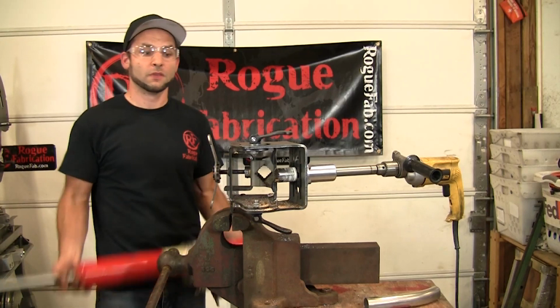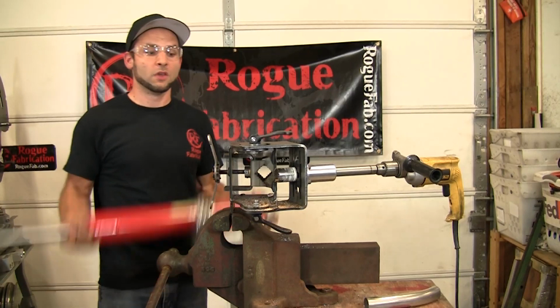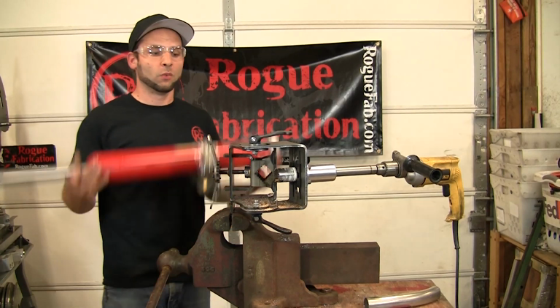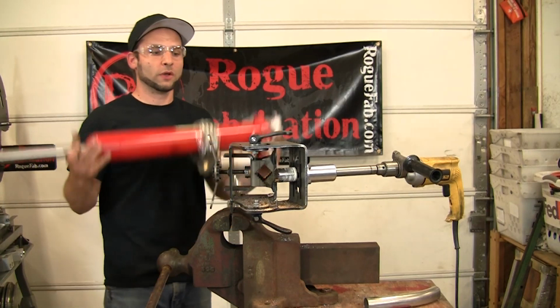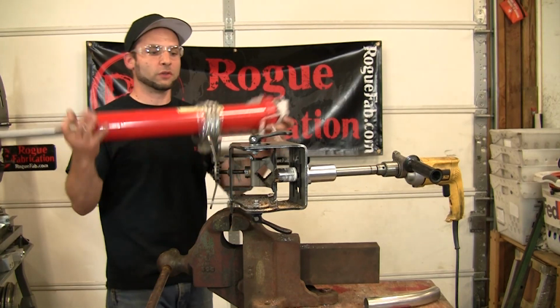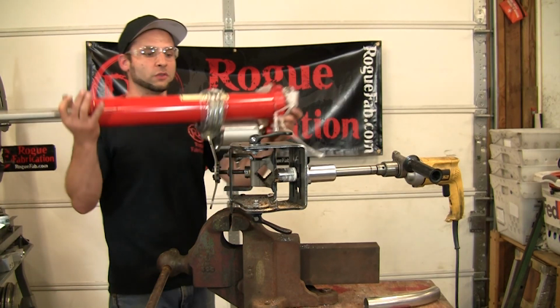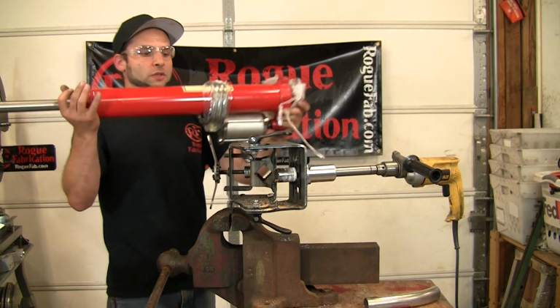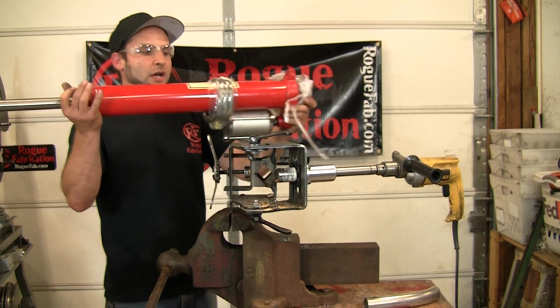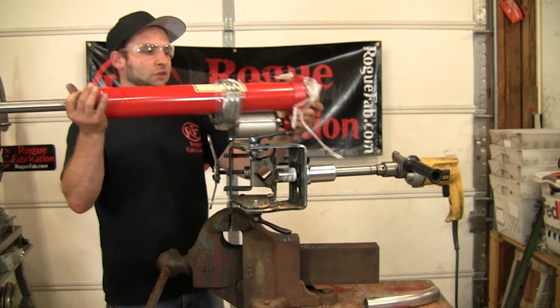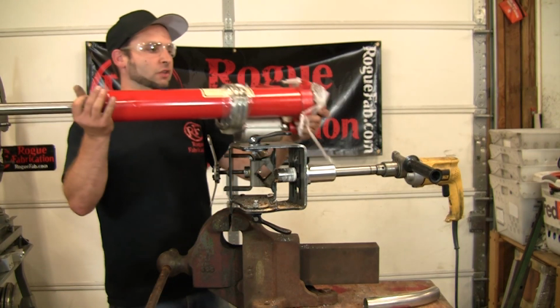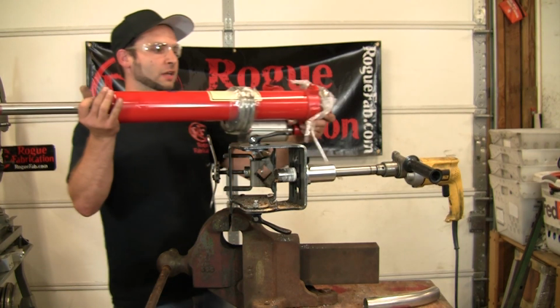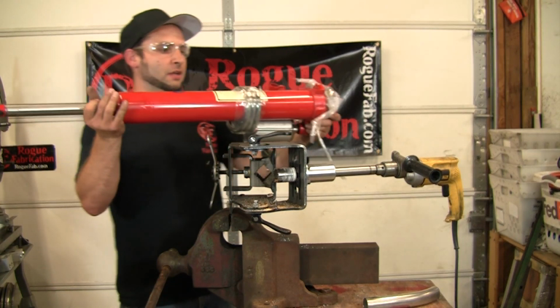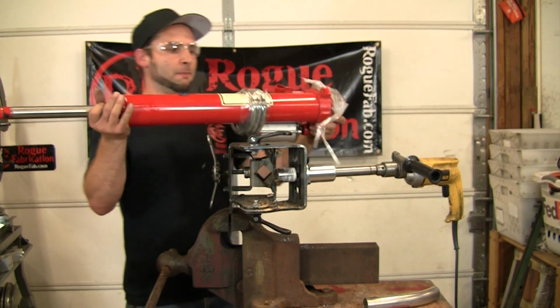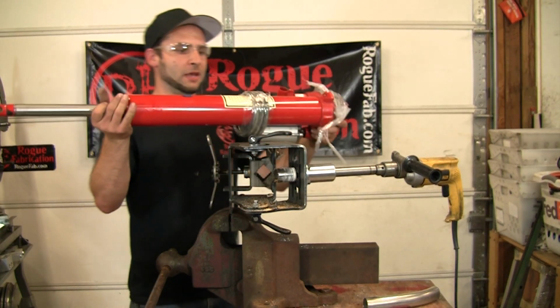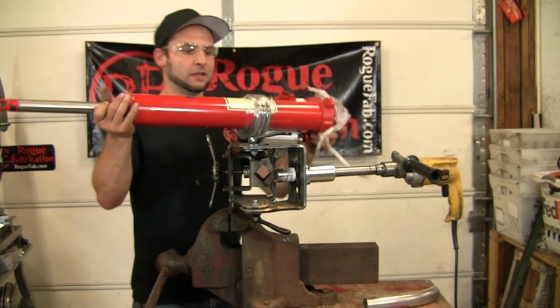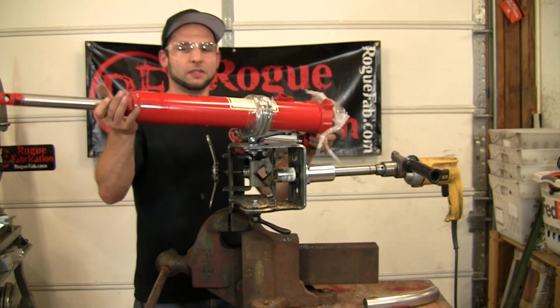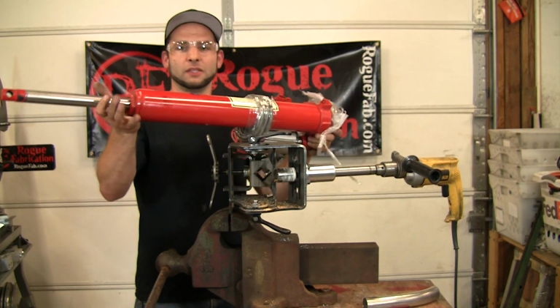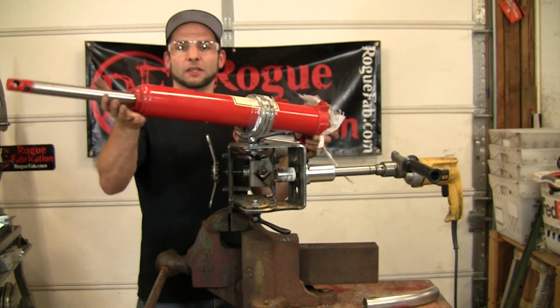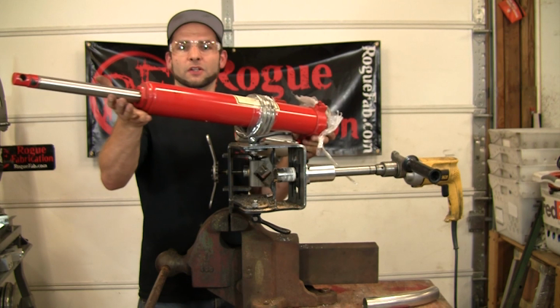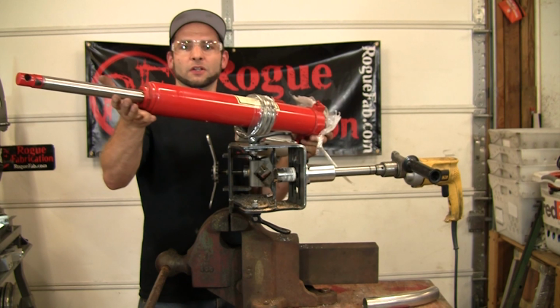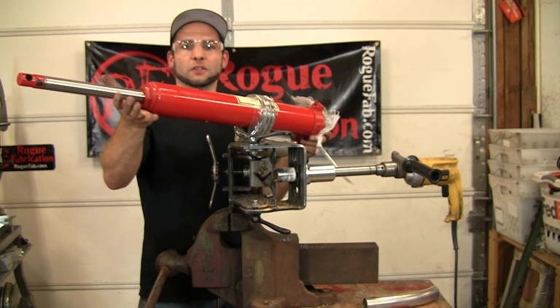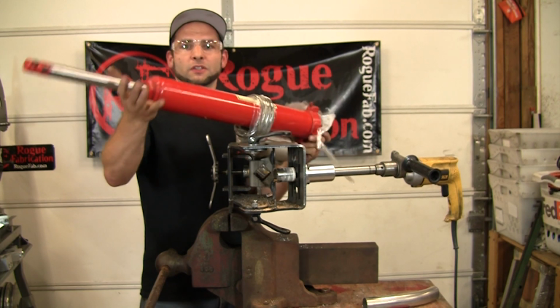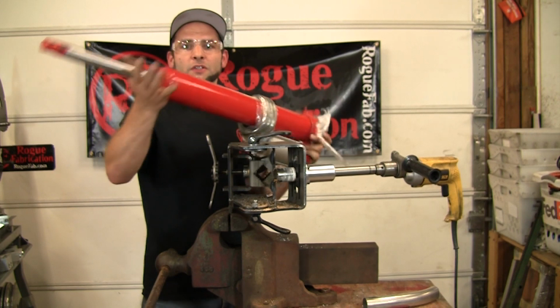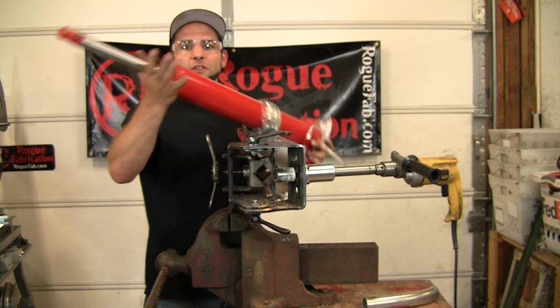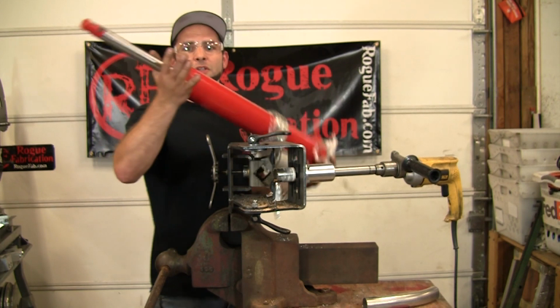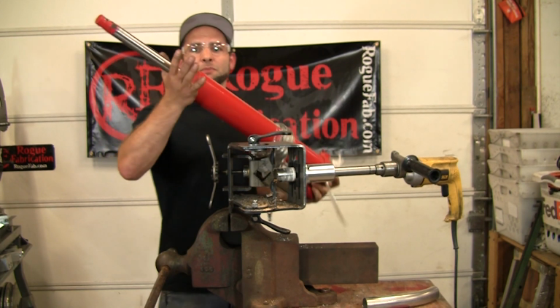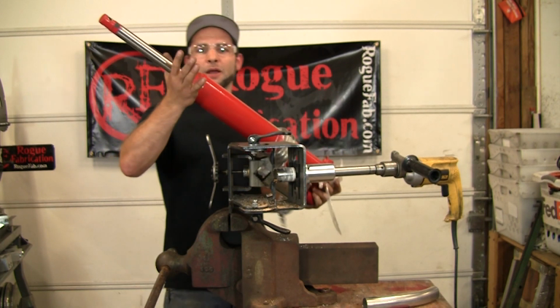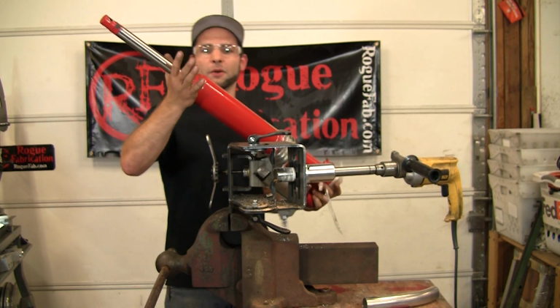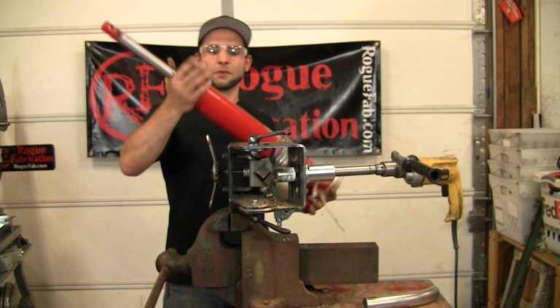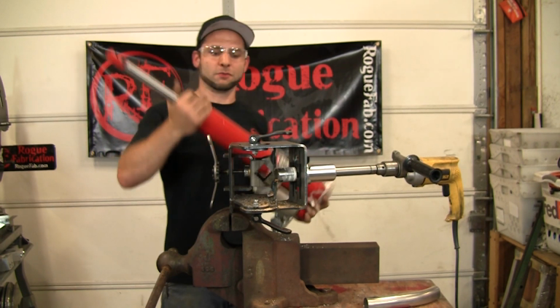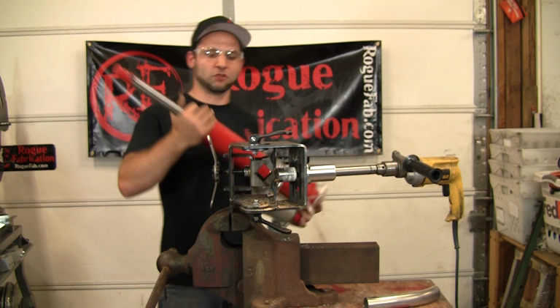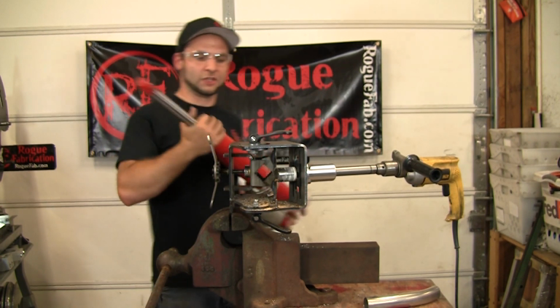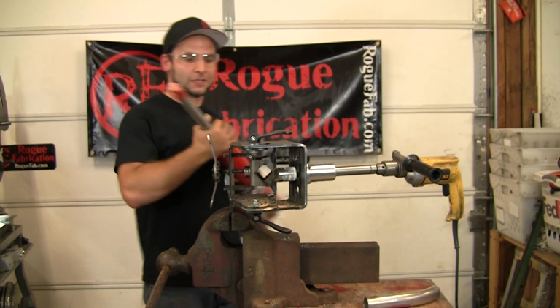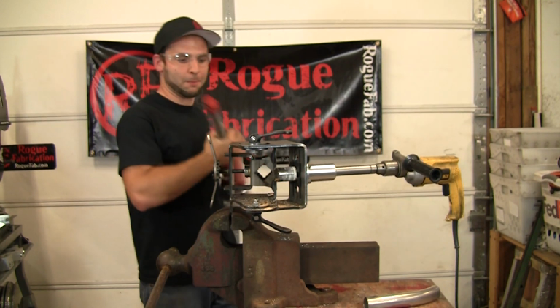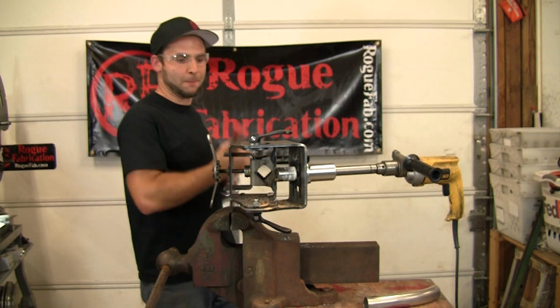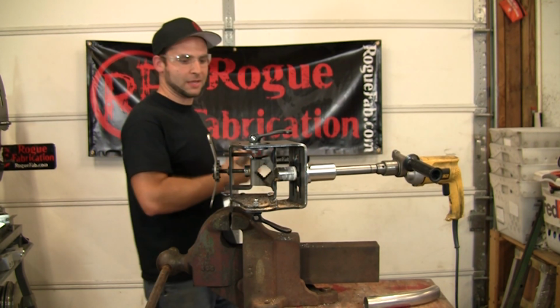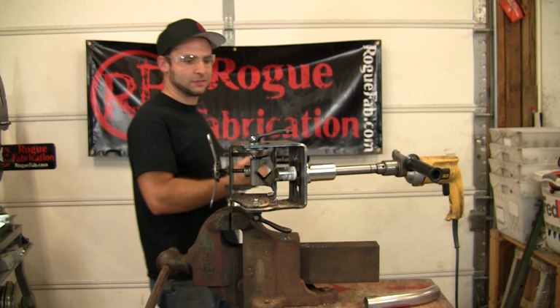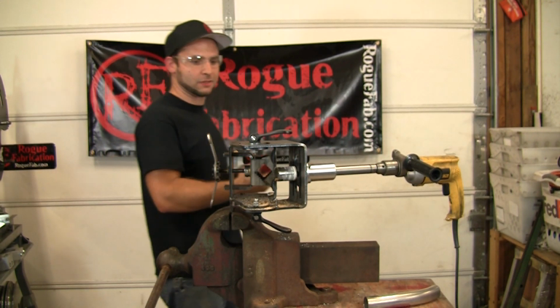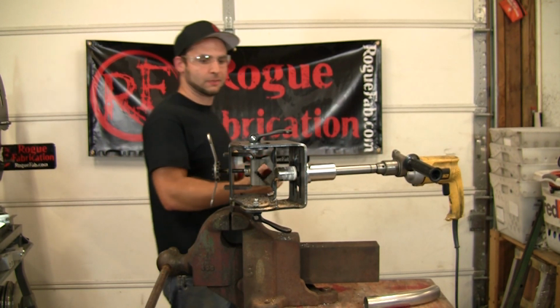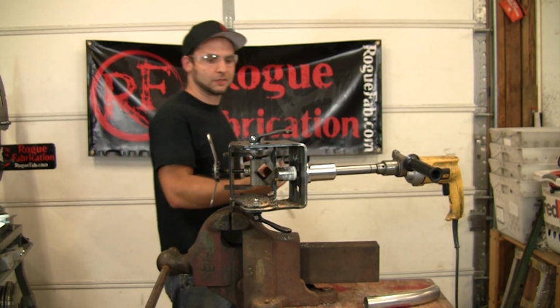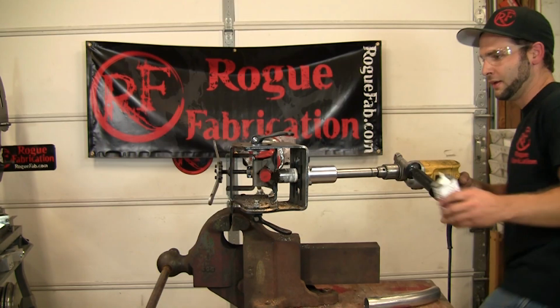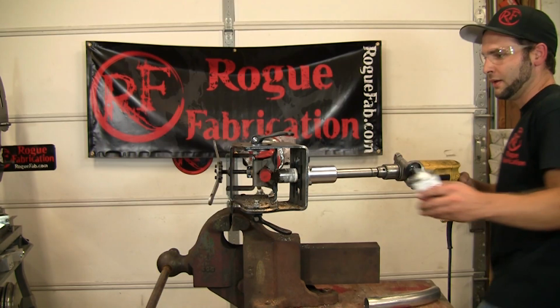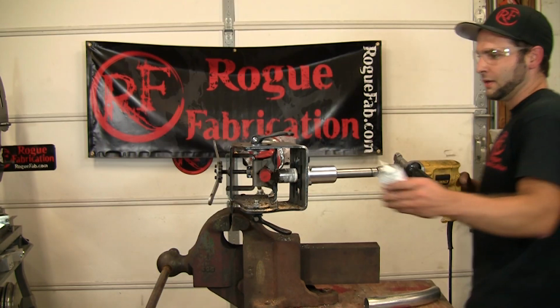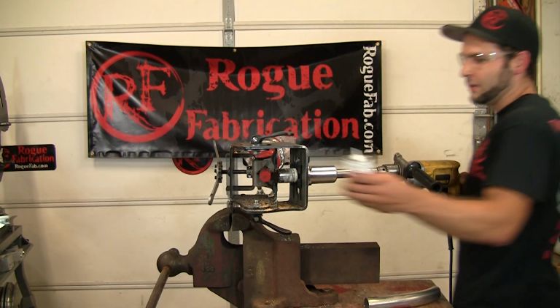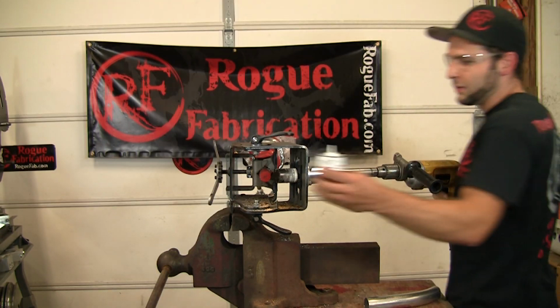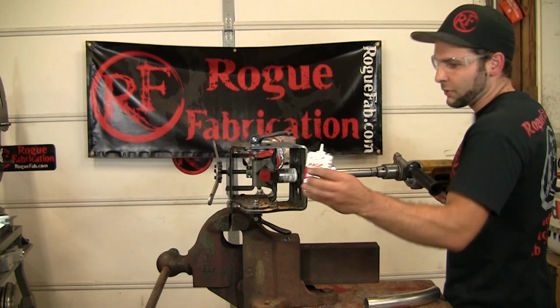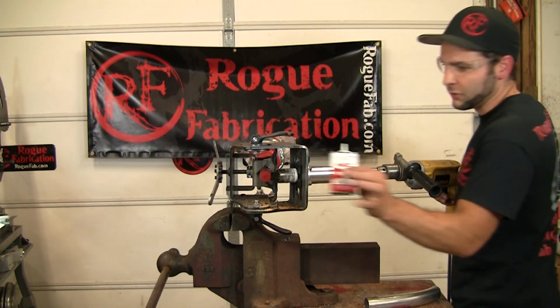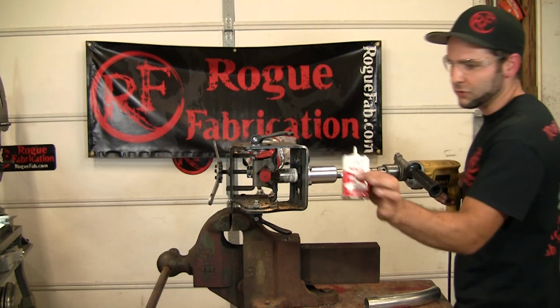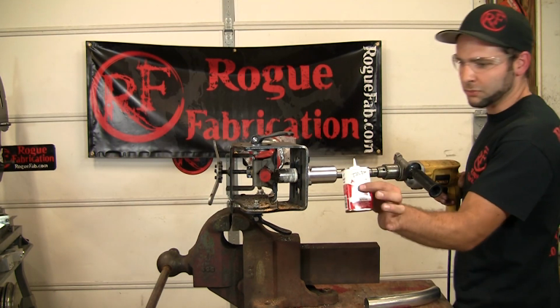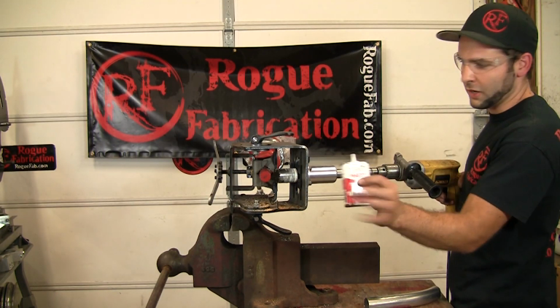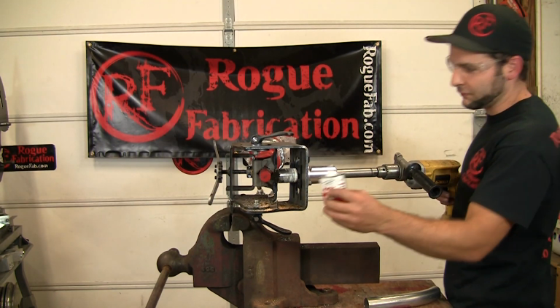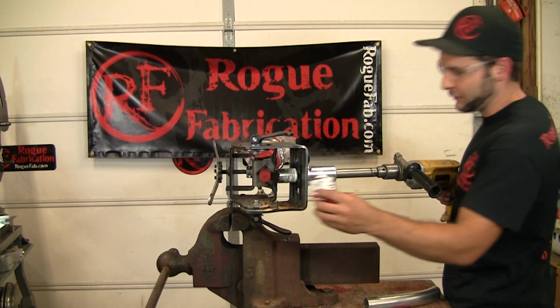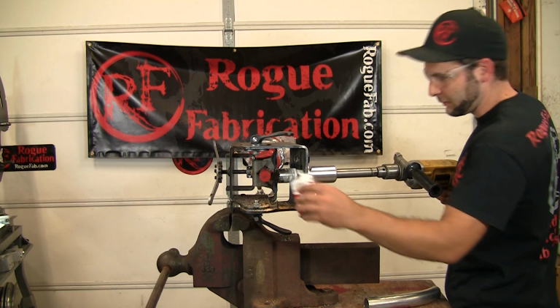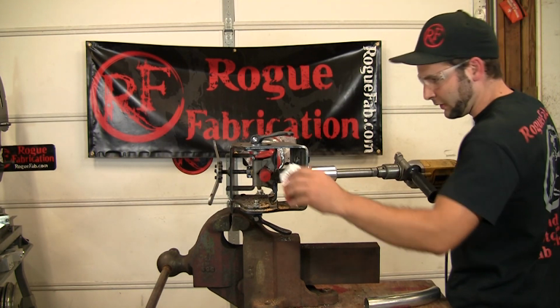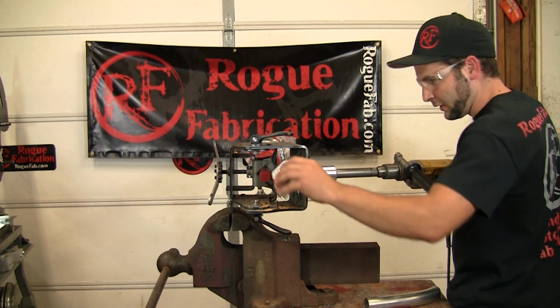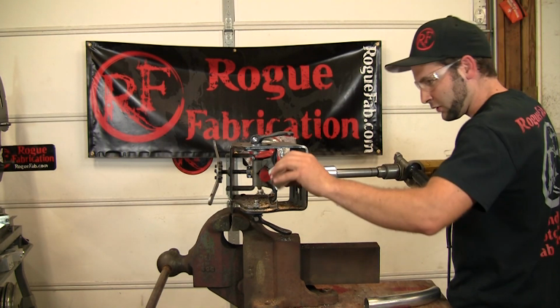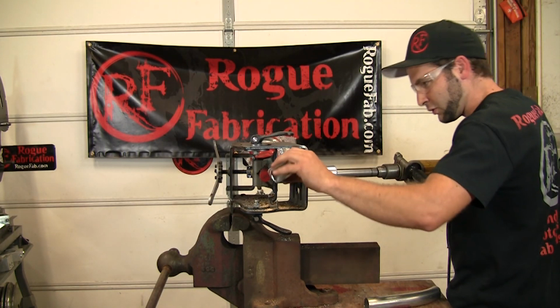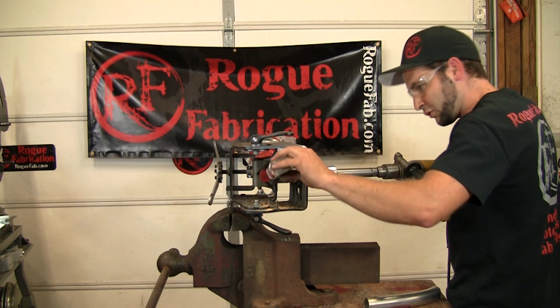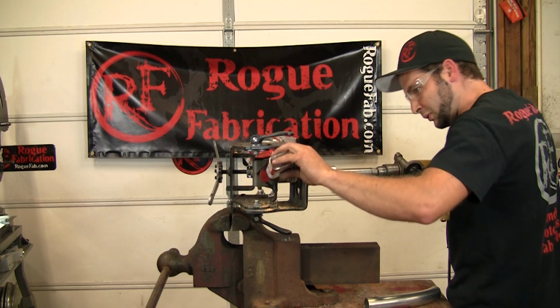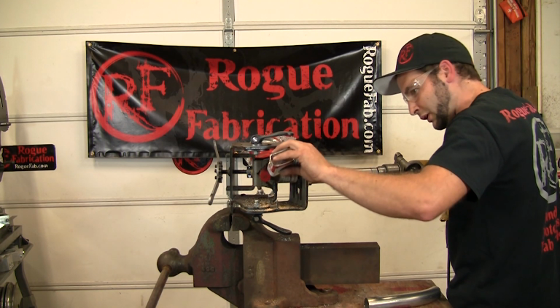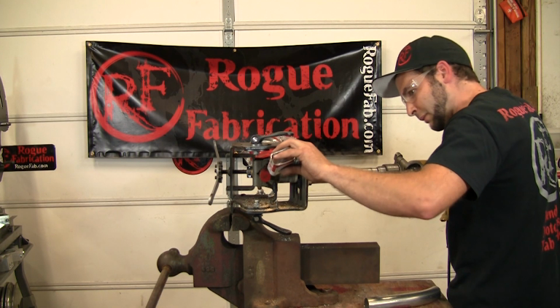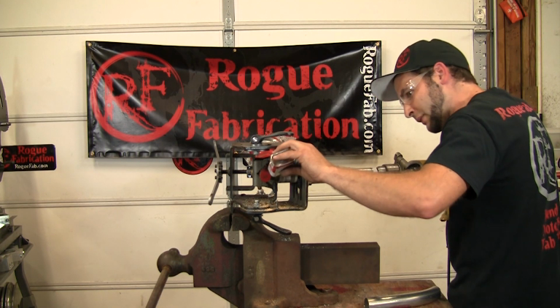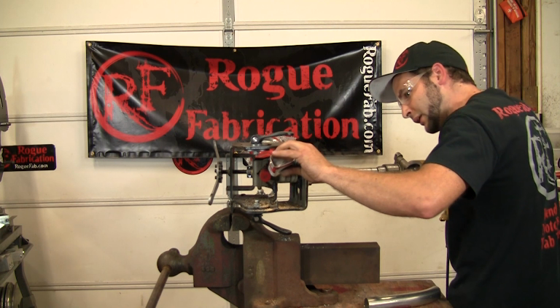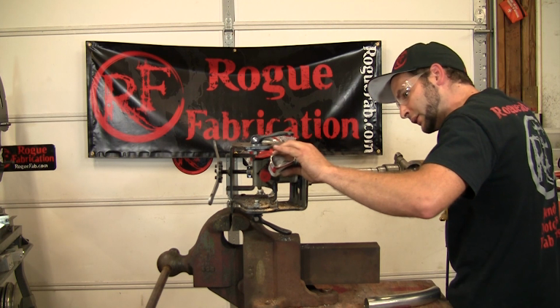We're going to notch and bend the hydraulic cylinder that could power the machine that just bends them. Give me some cutting fluid like usual on metal.